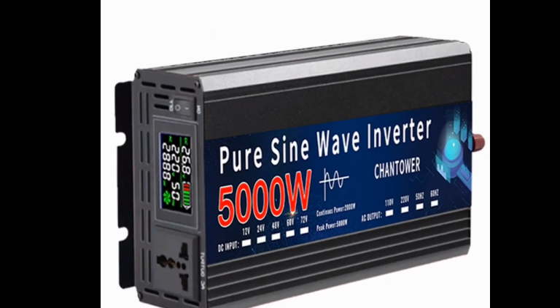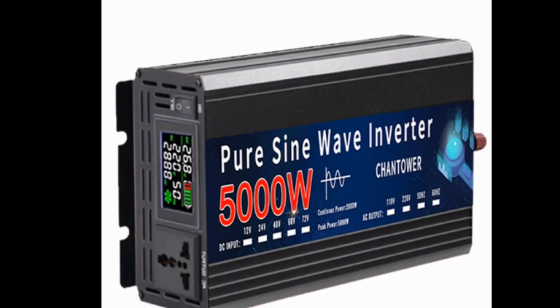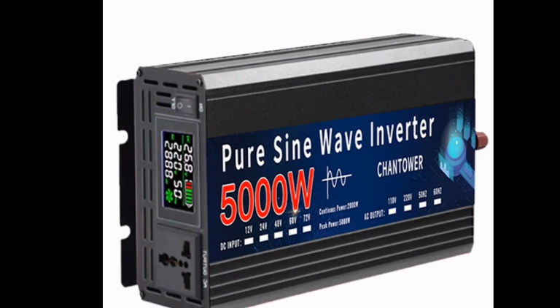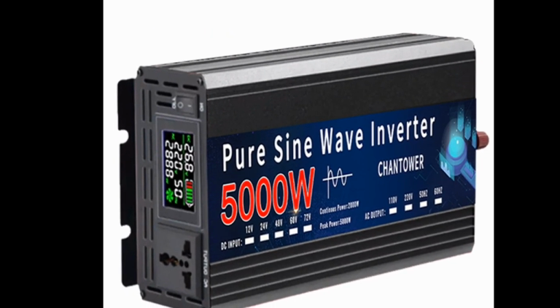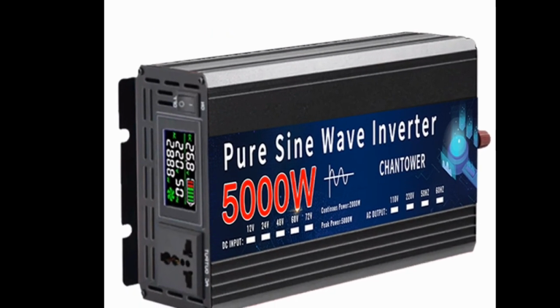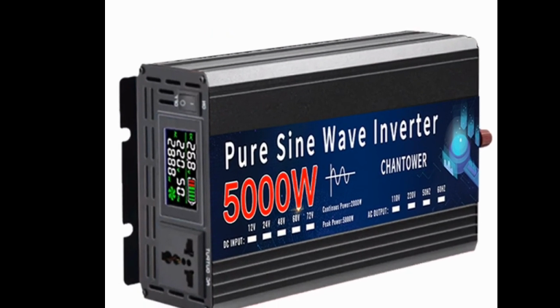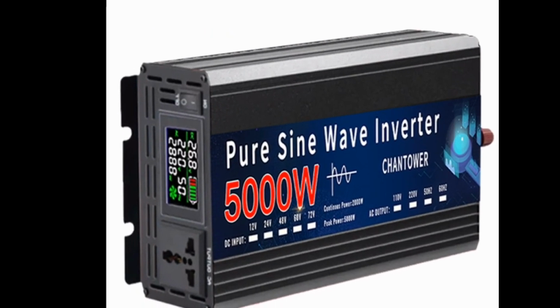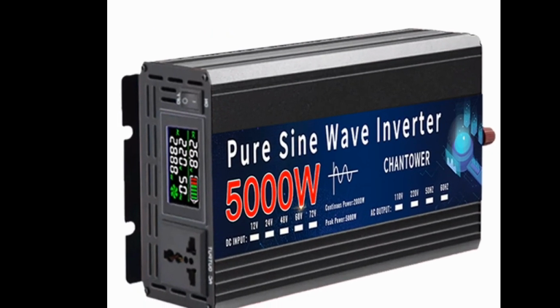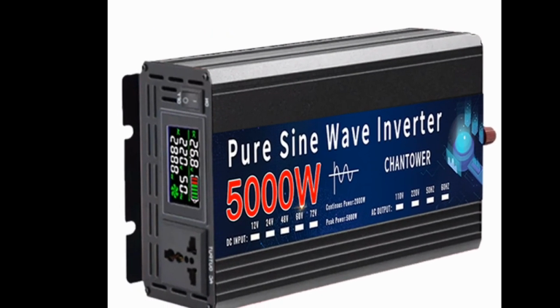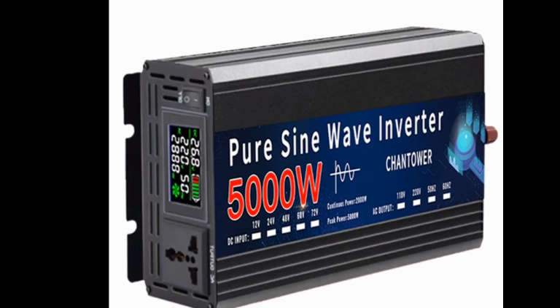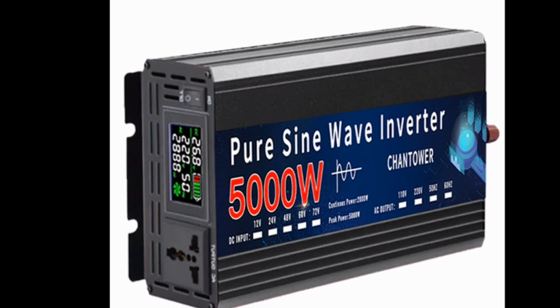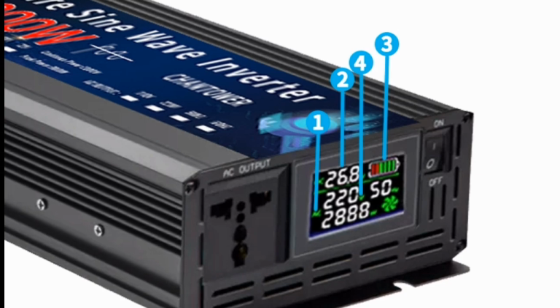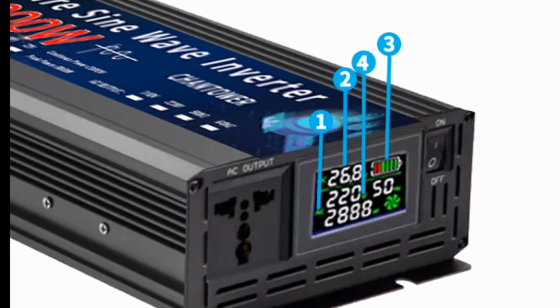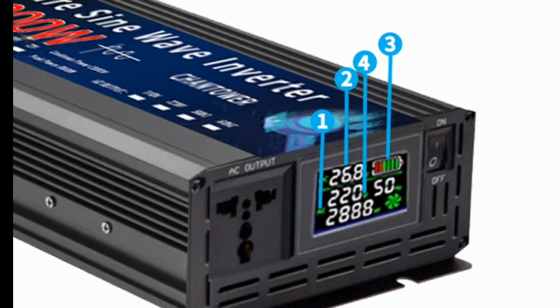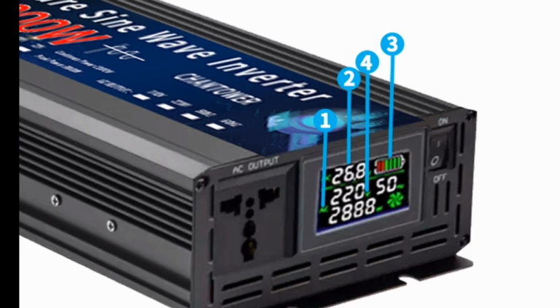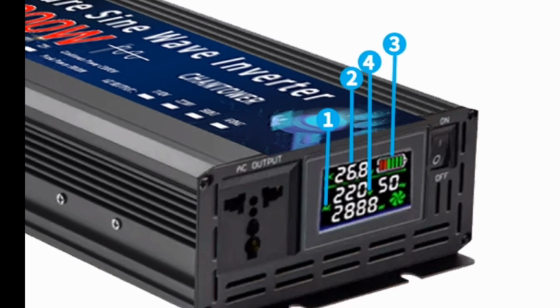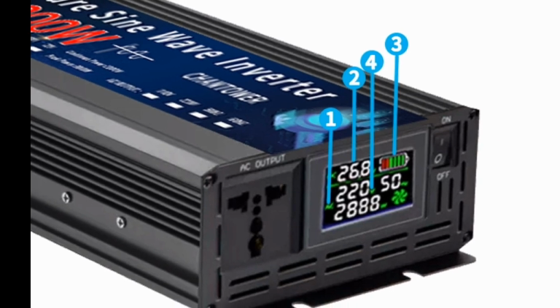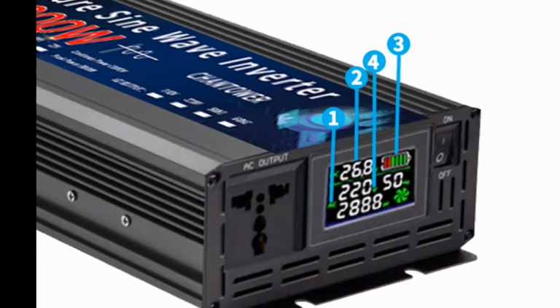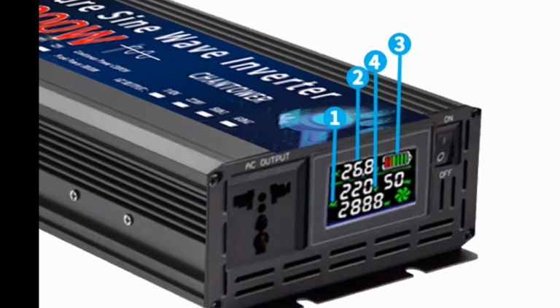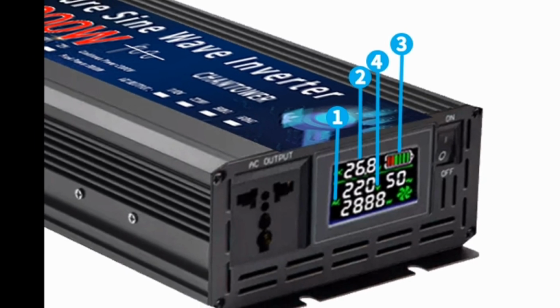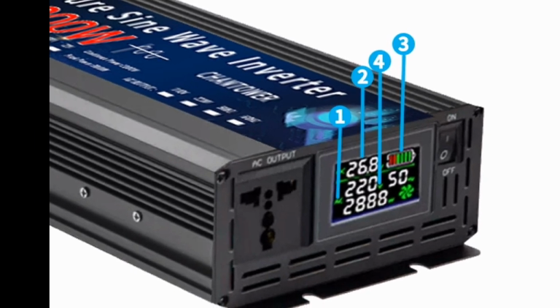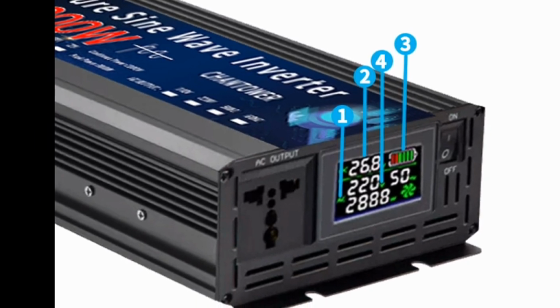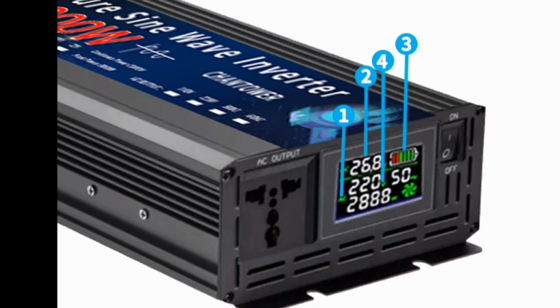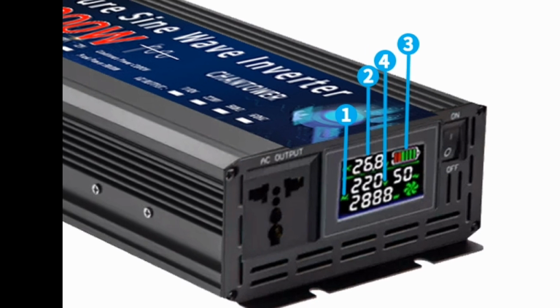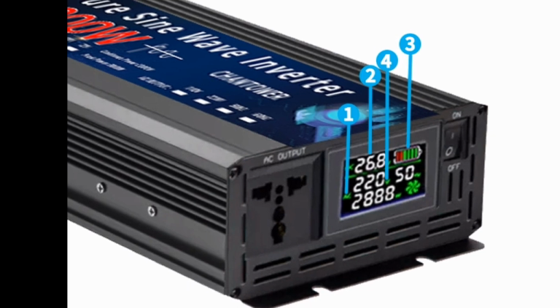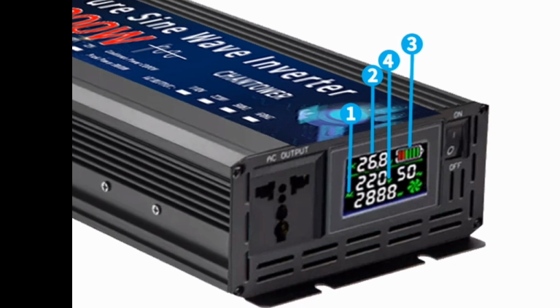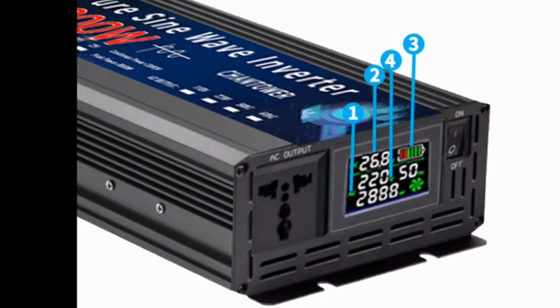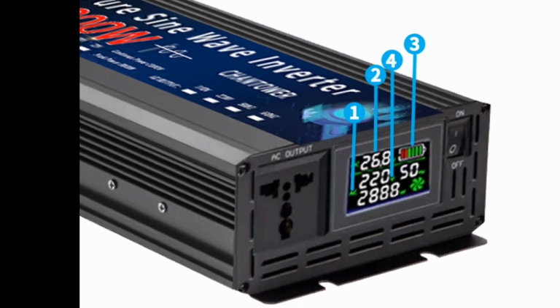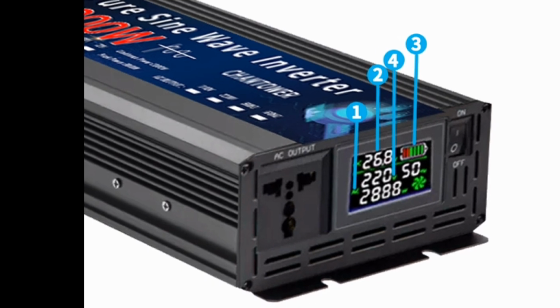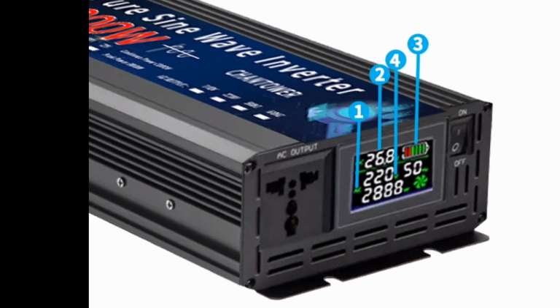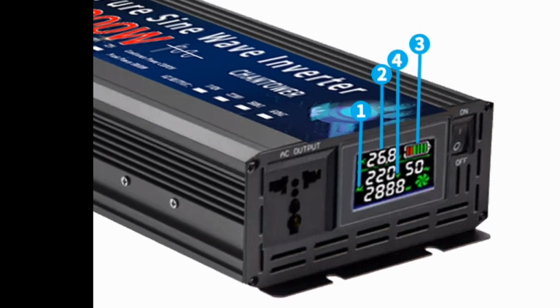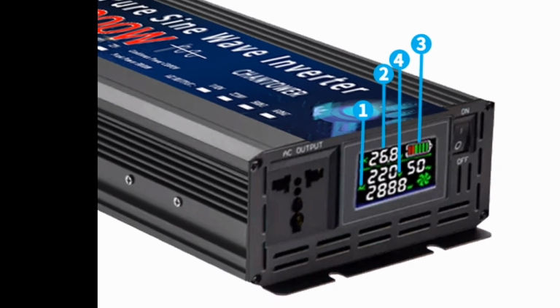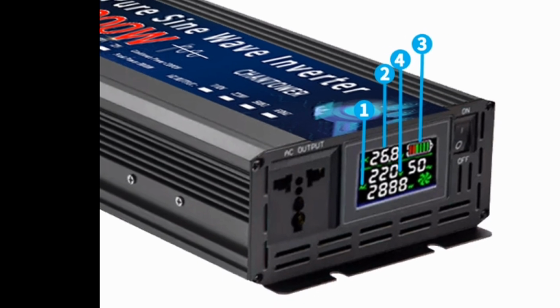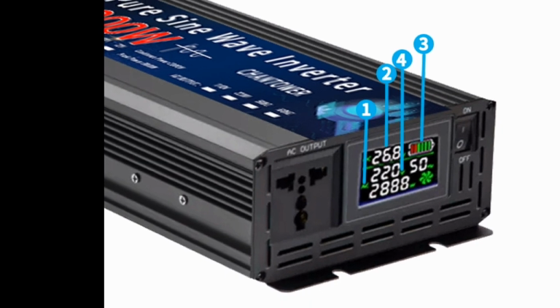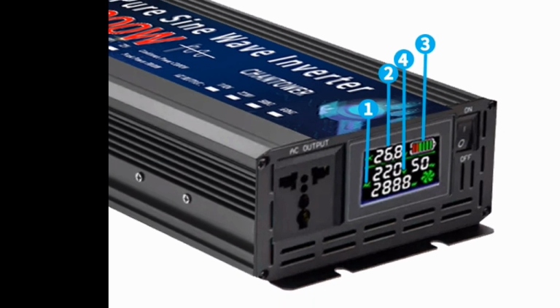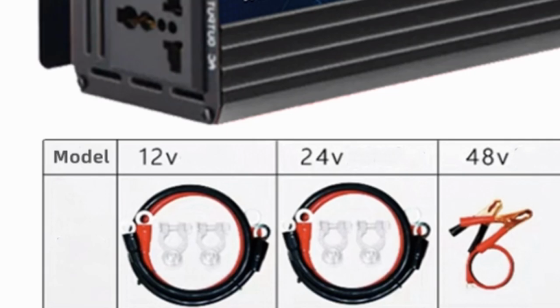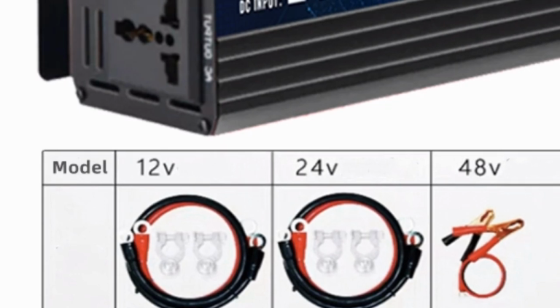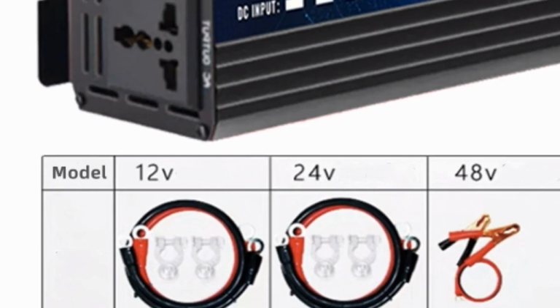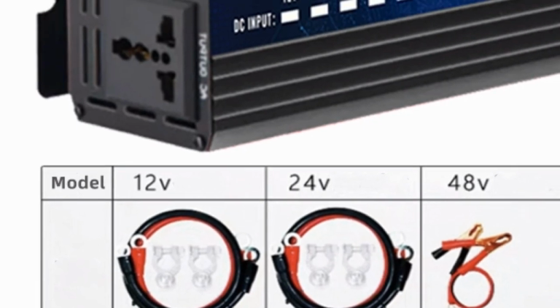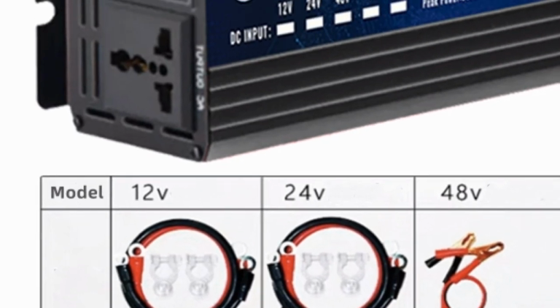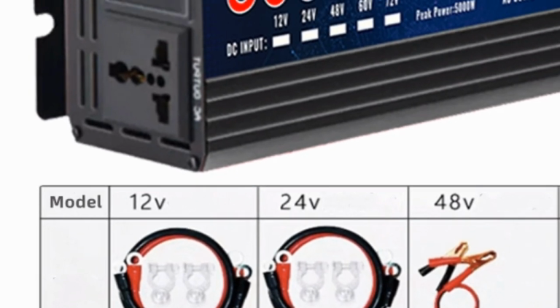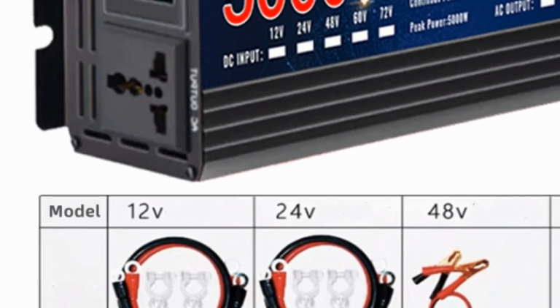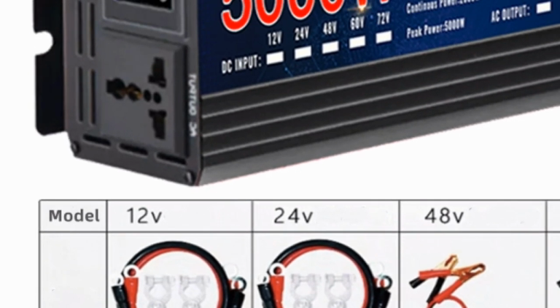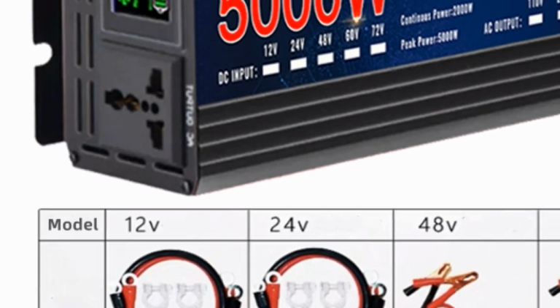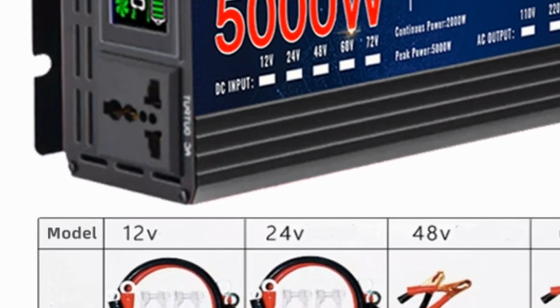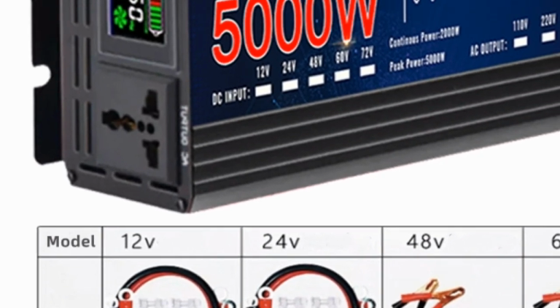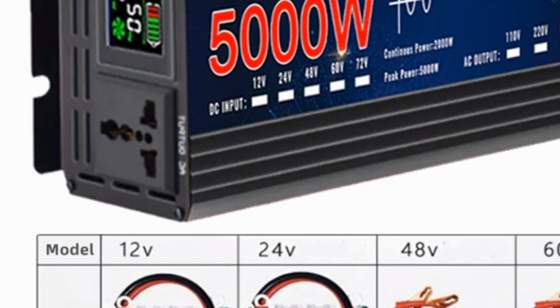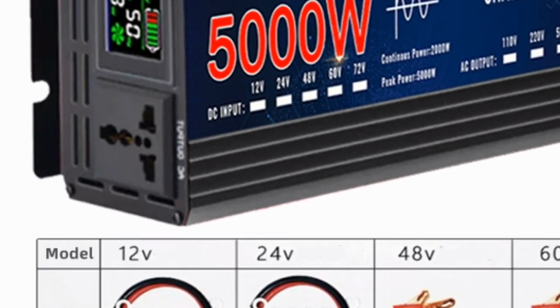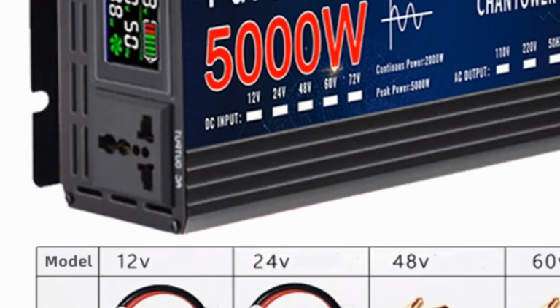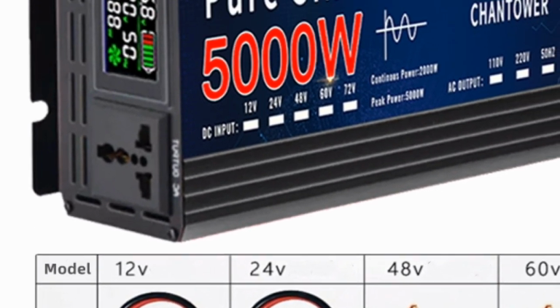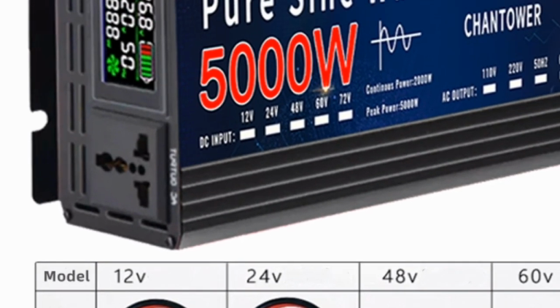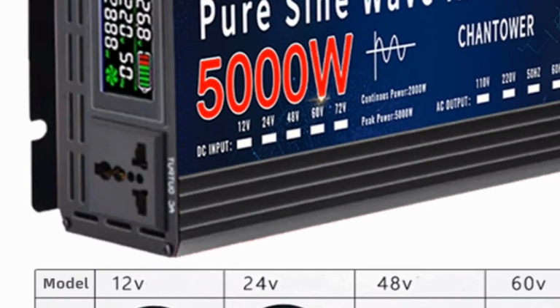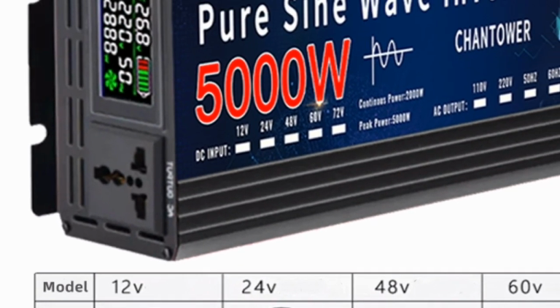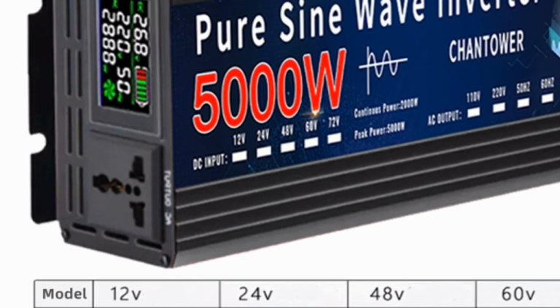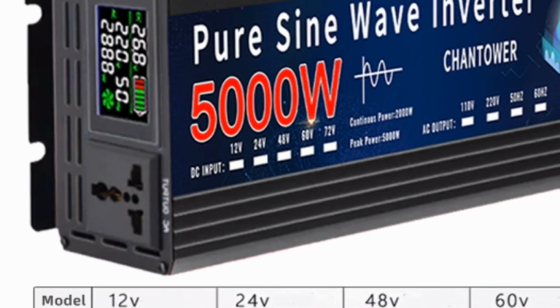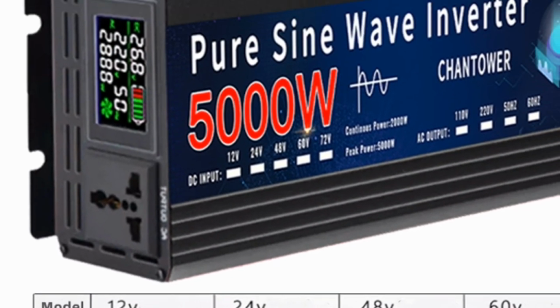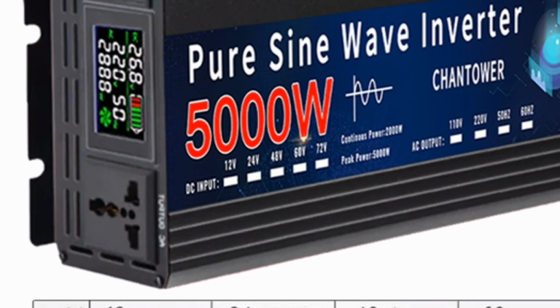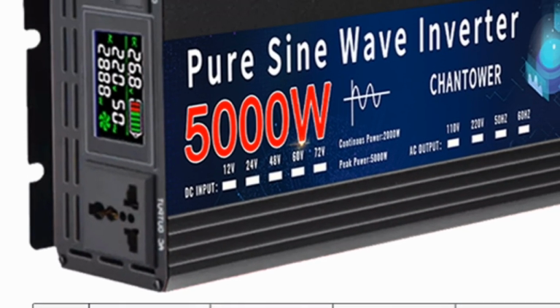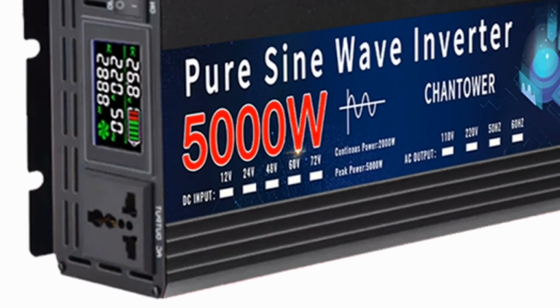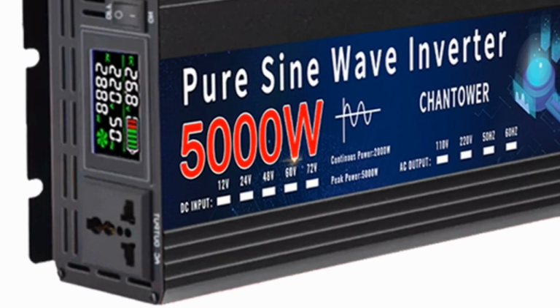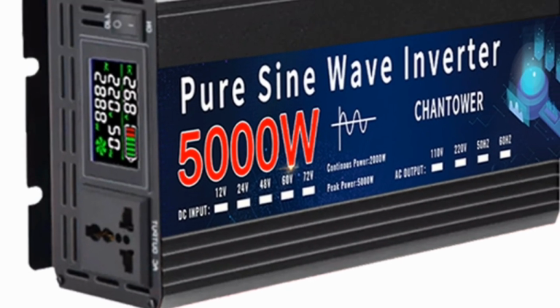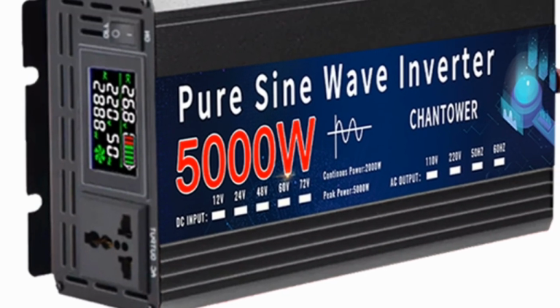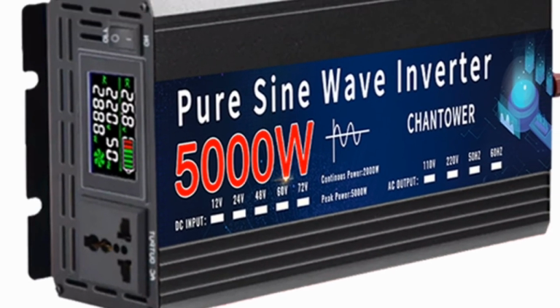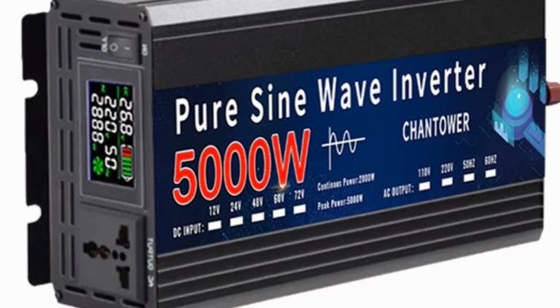Pros: powerful and versatile, Pure Sine Wave output, long battery life, easy to use, and affordable.